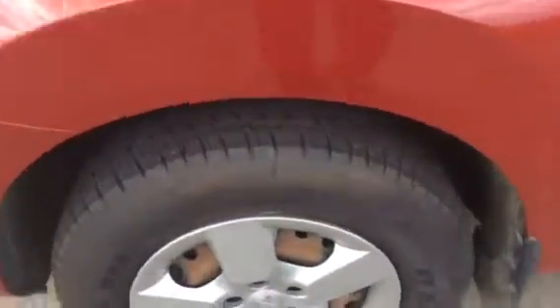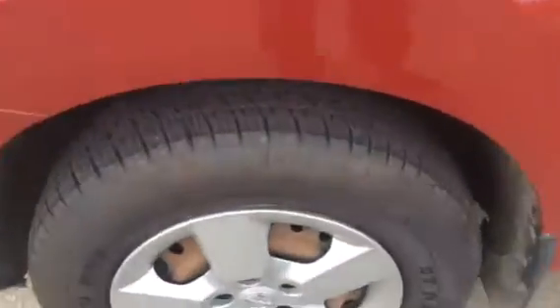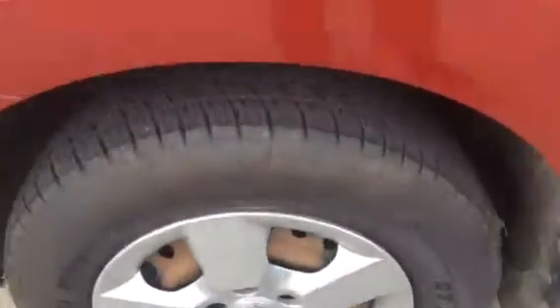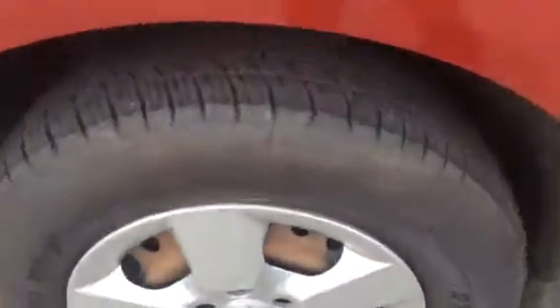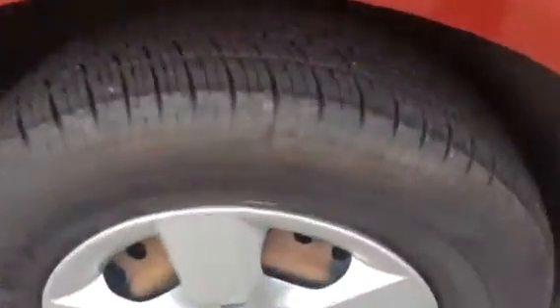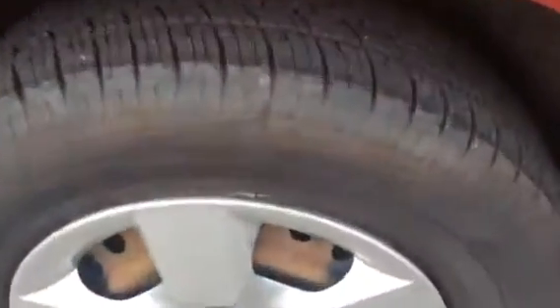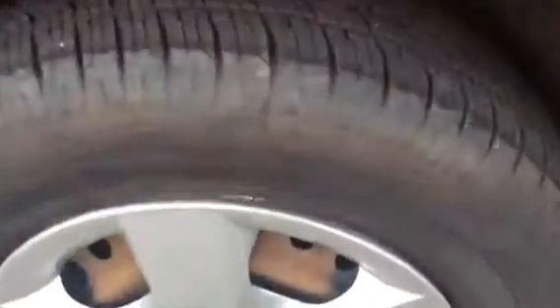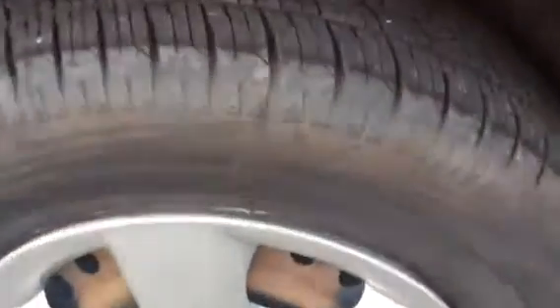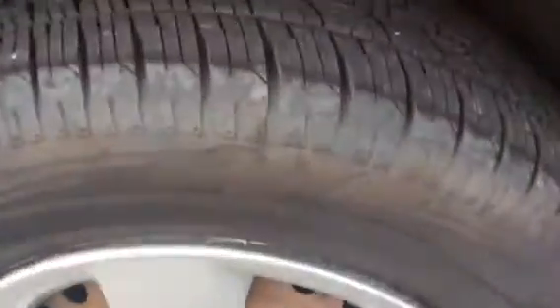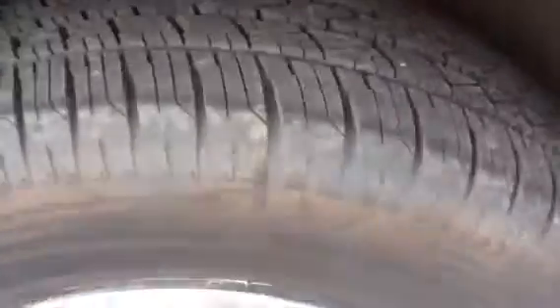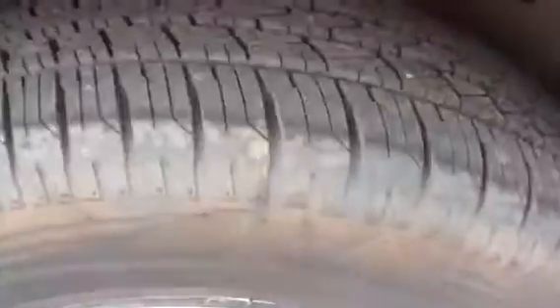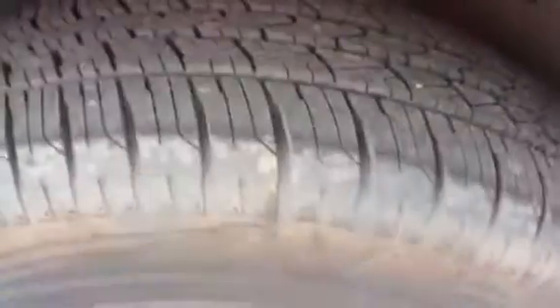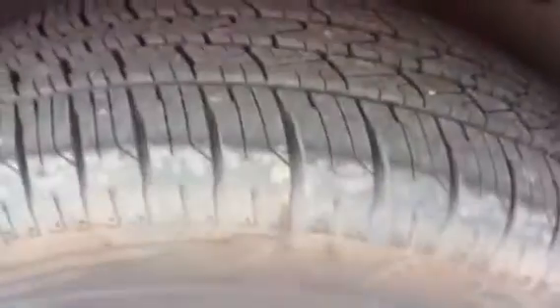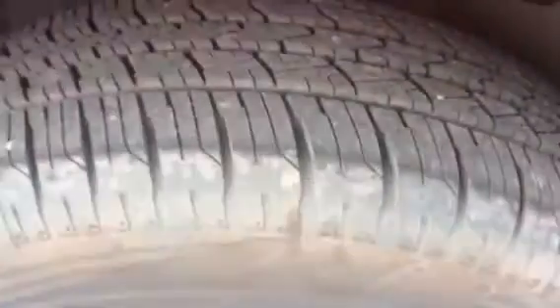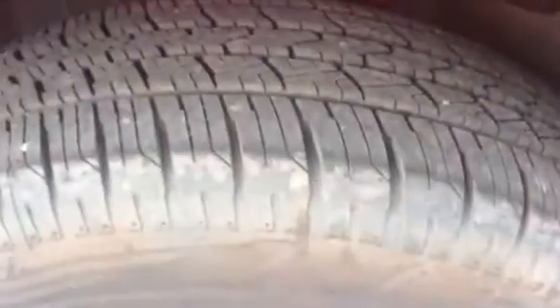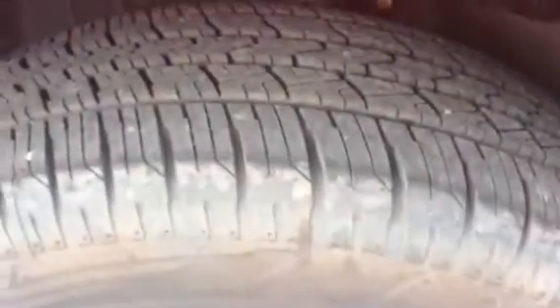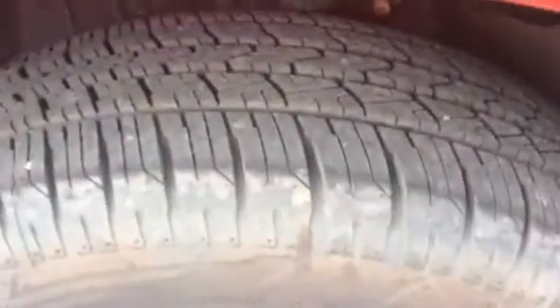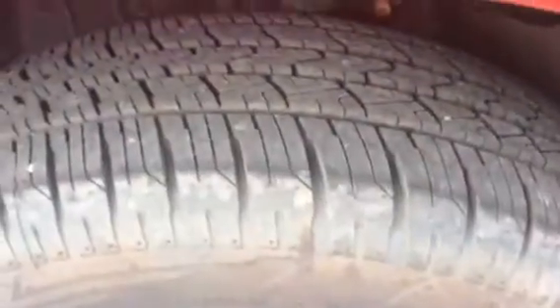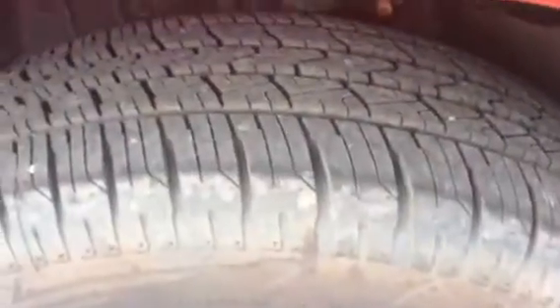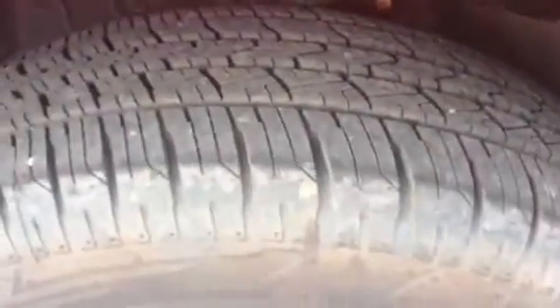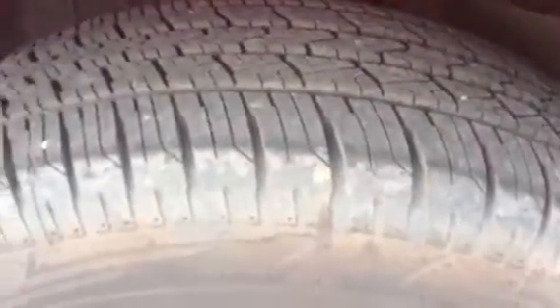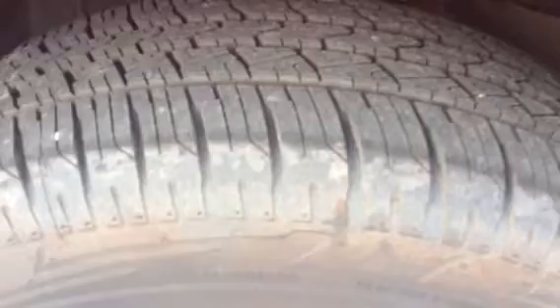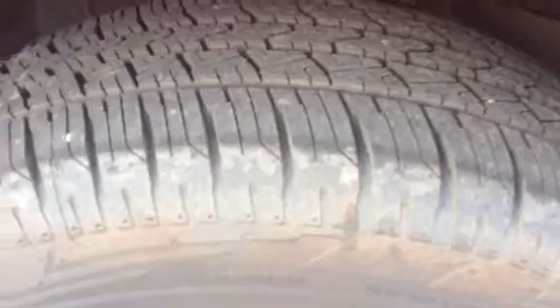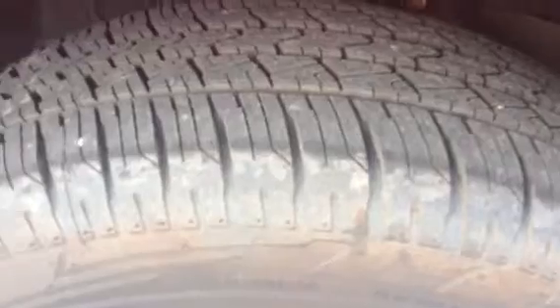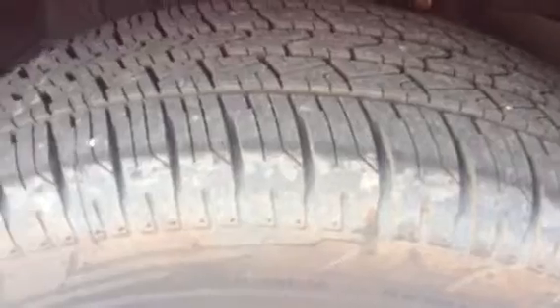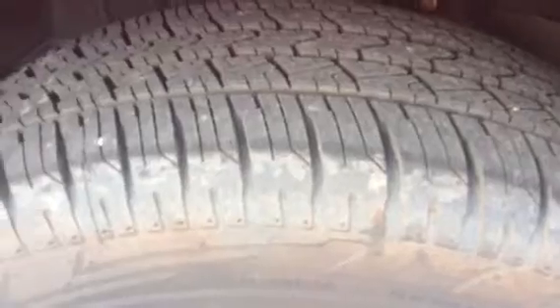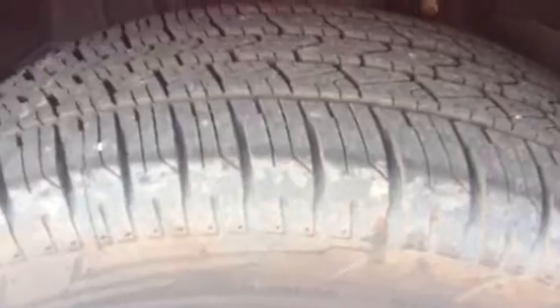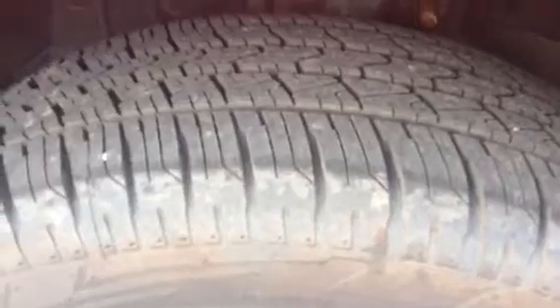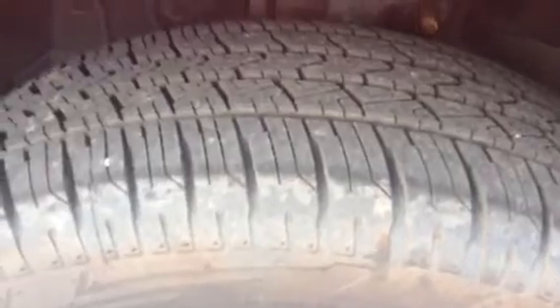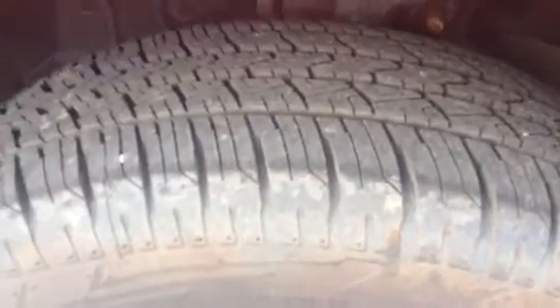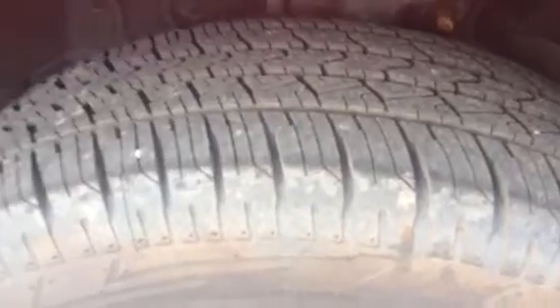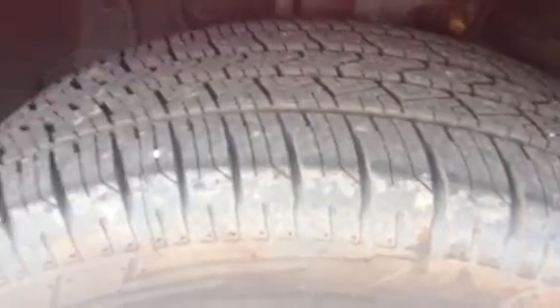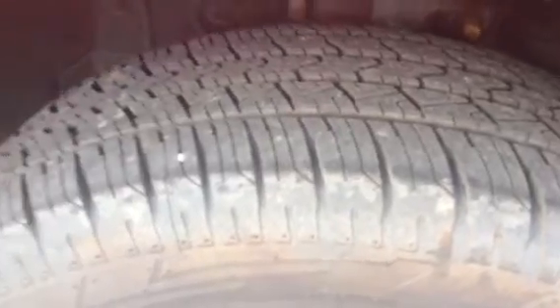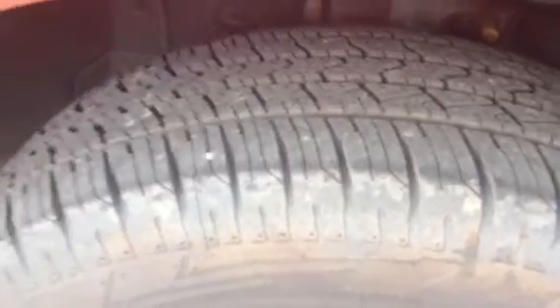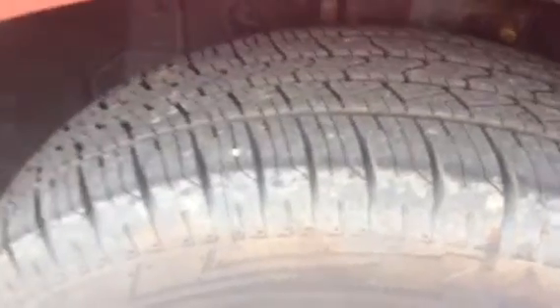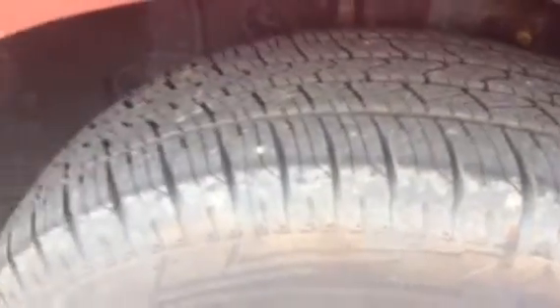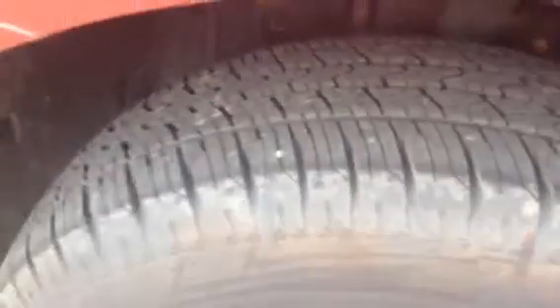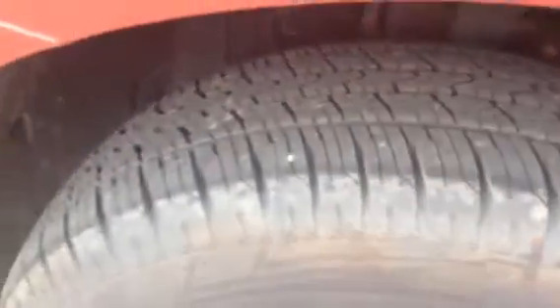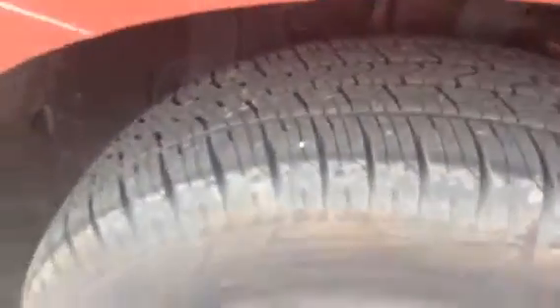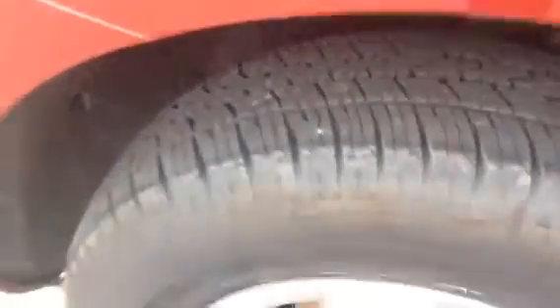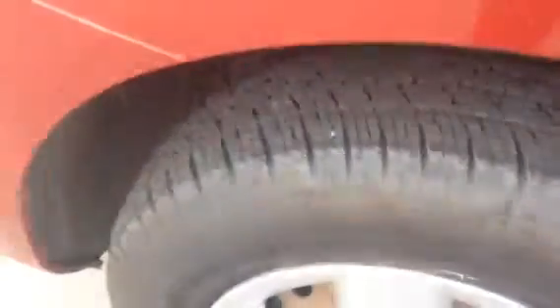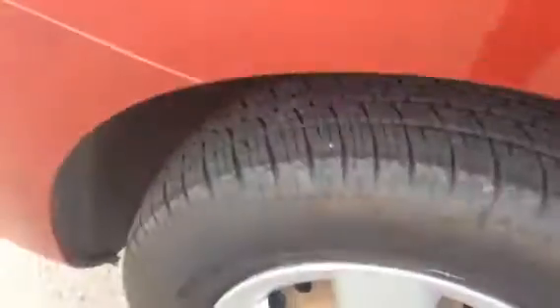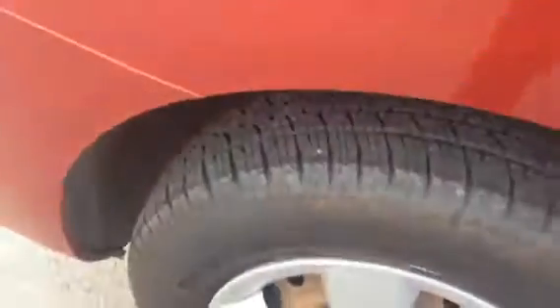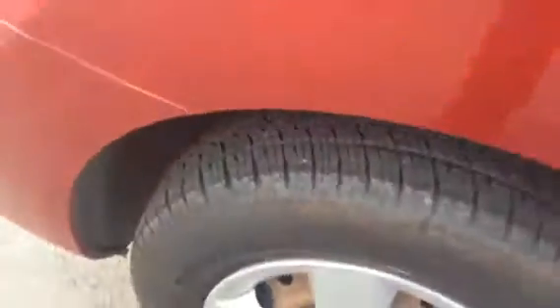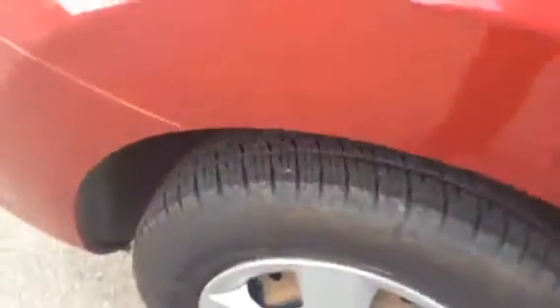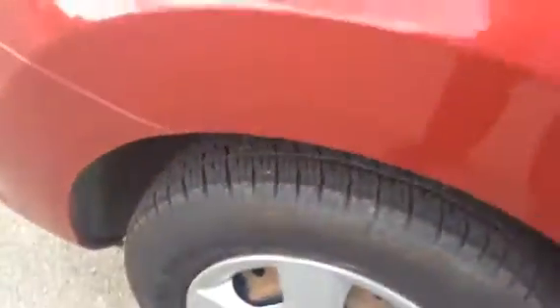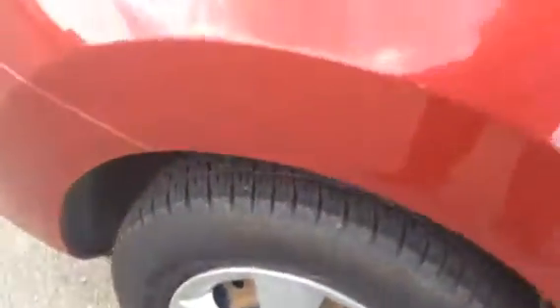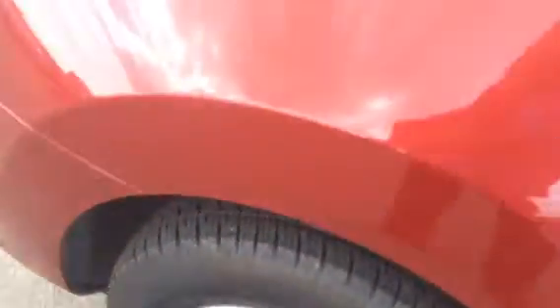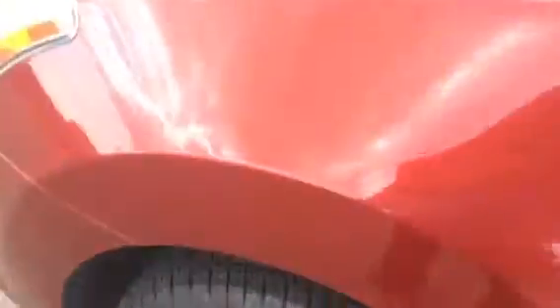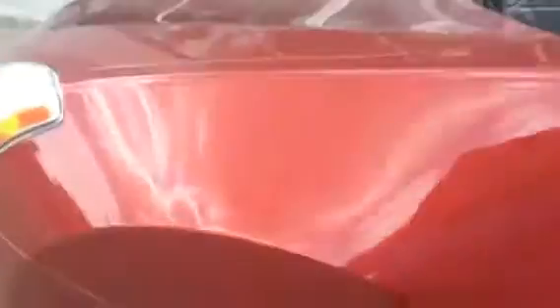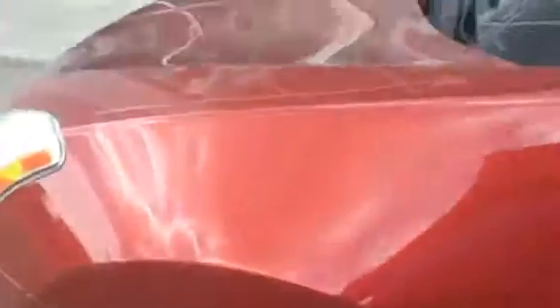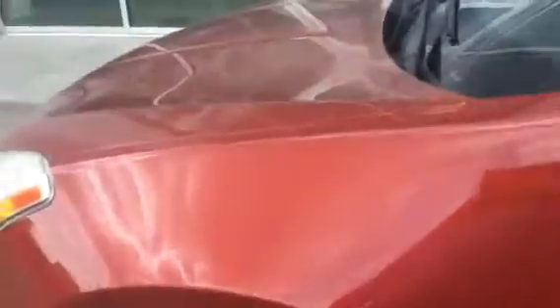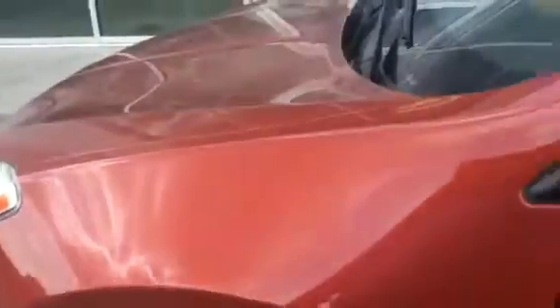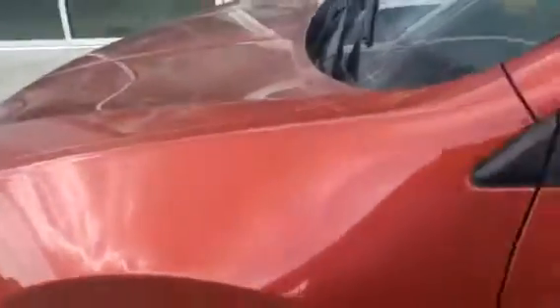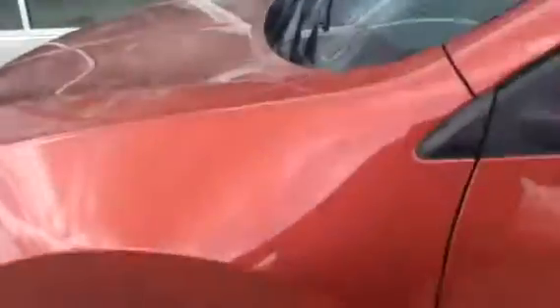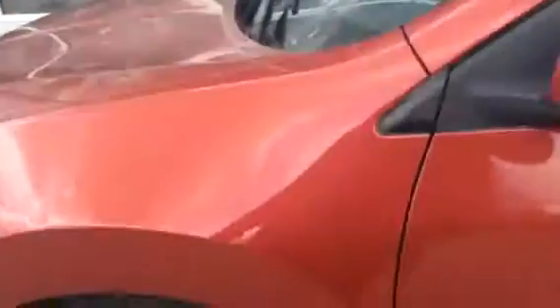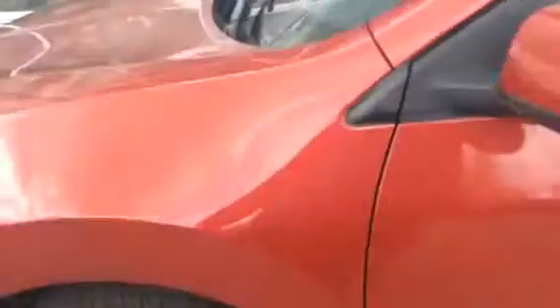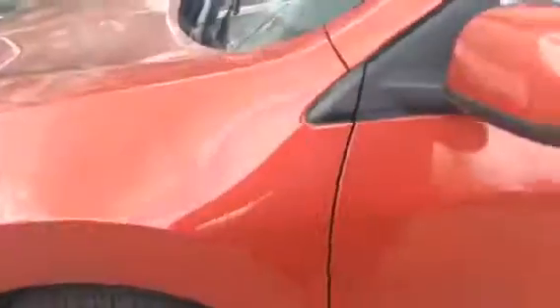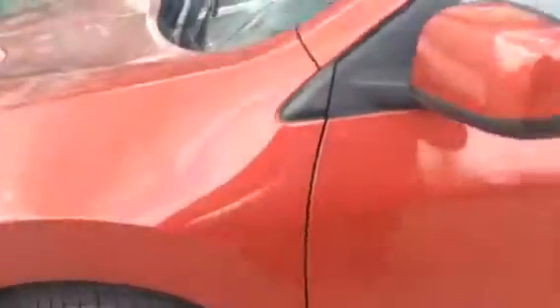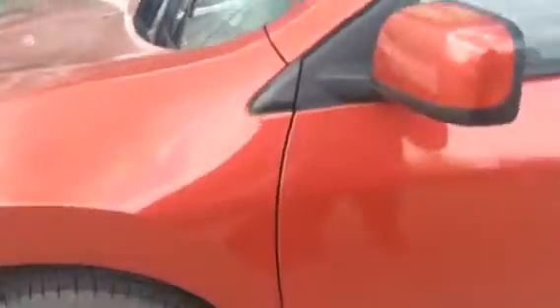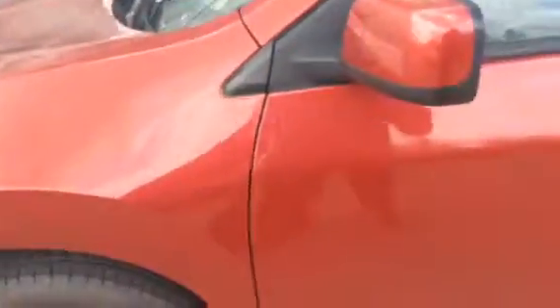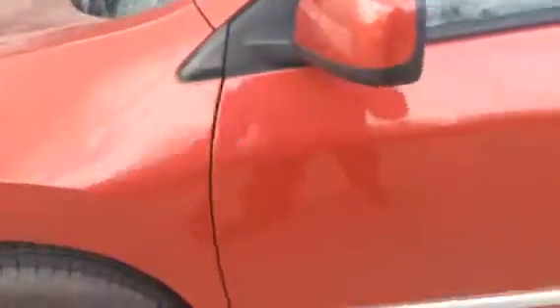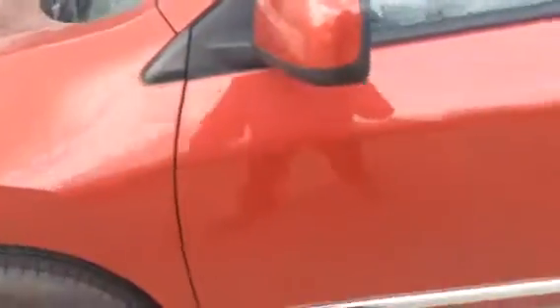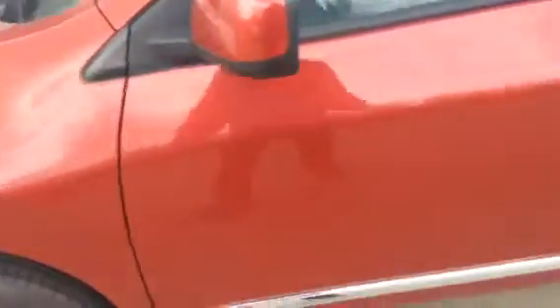If you take a little closer look, it has almost brand new tires all the way around, so you don't have to worry about that for a couple of years.